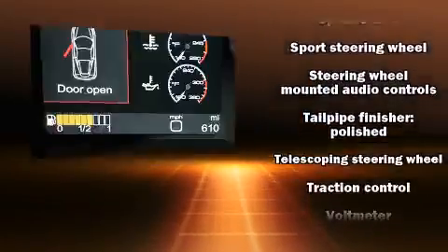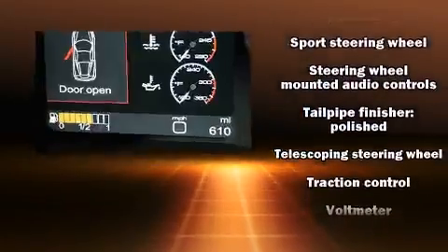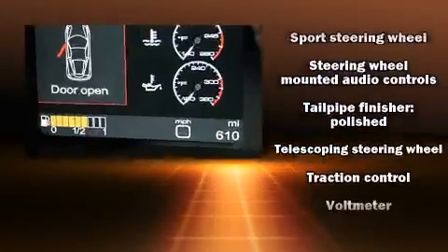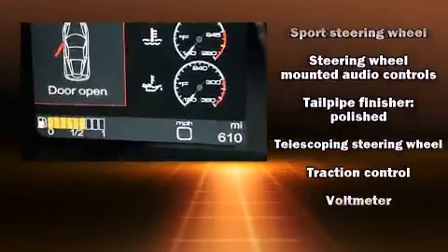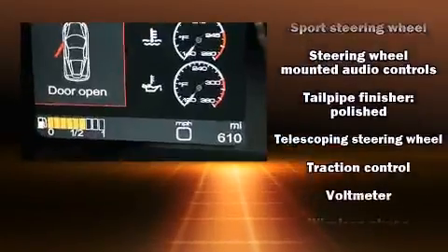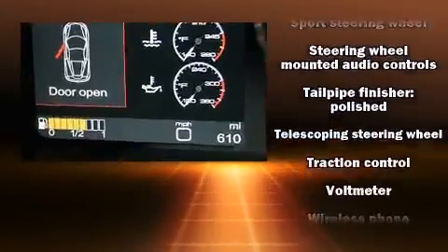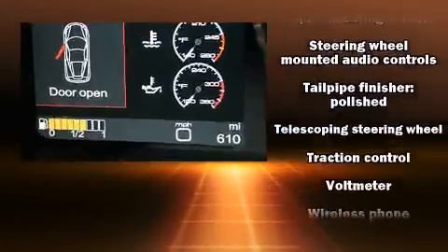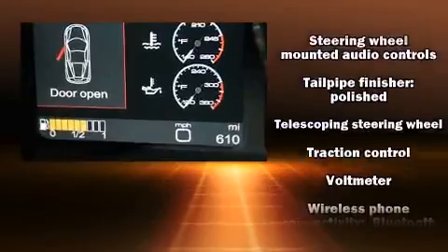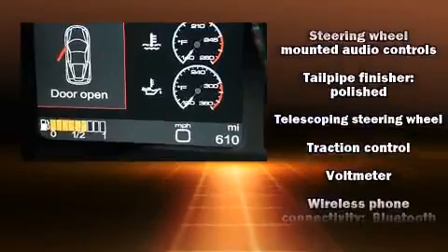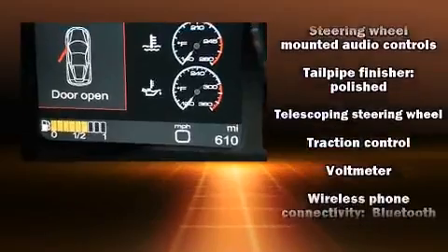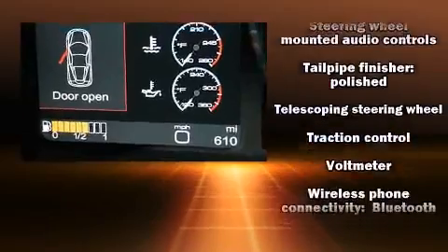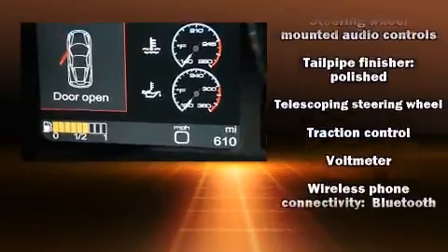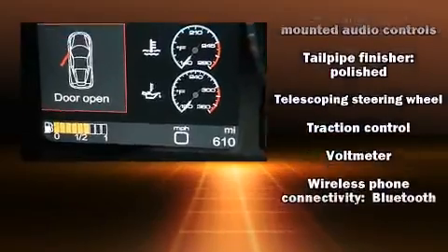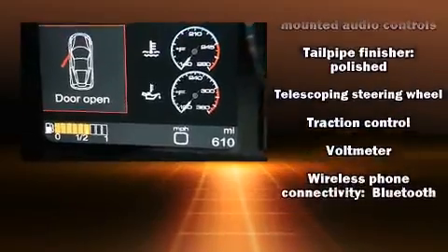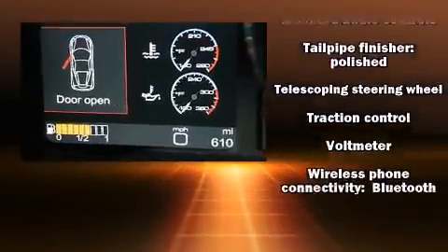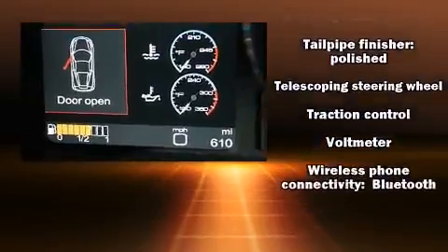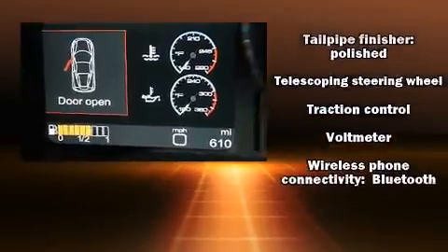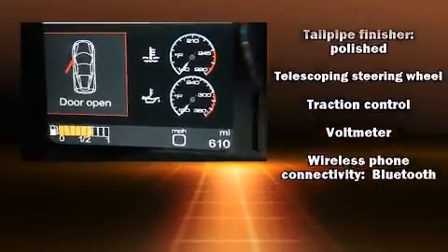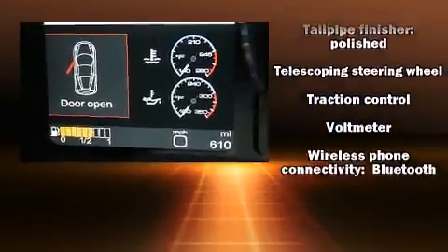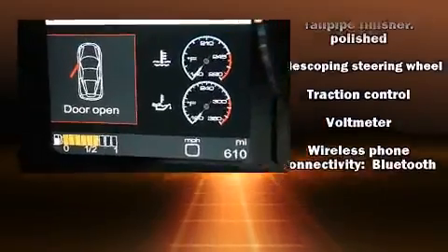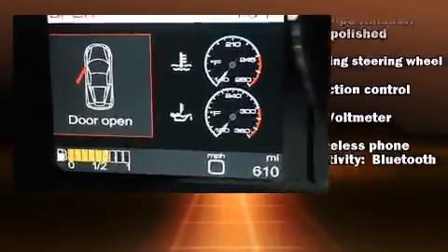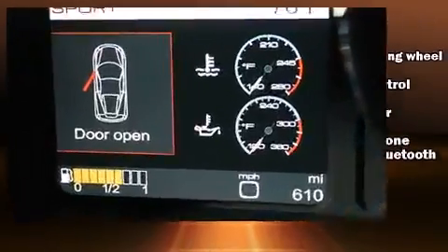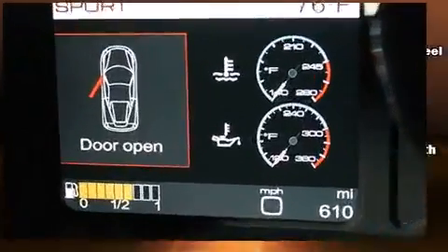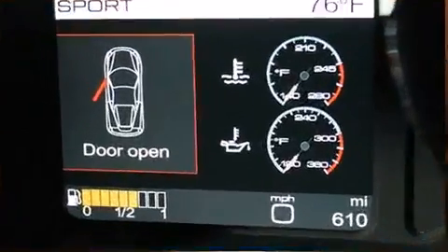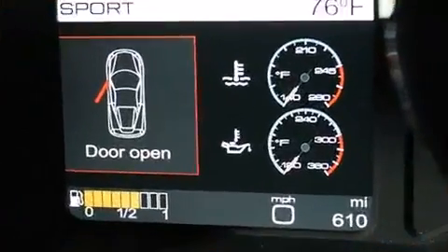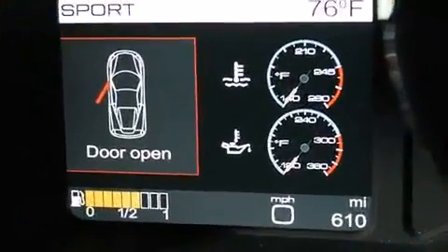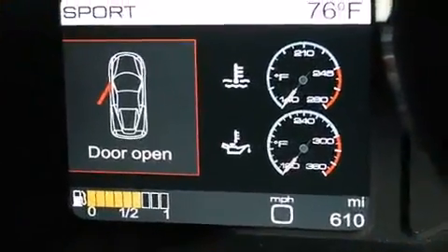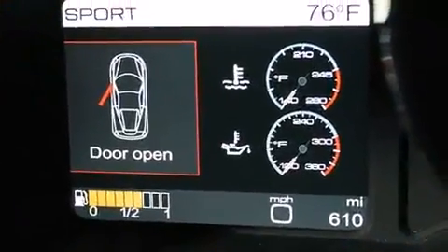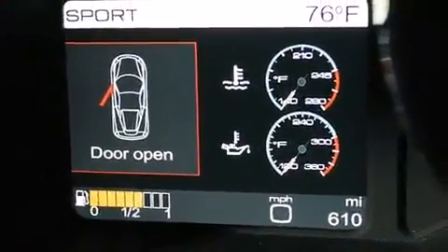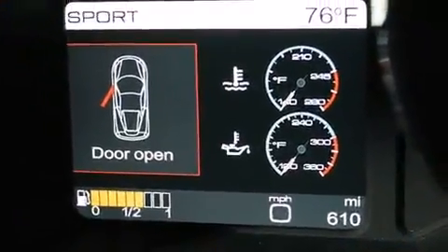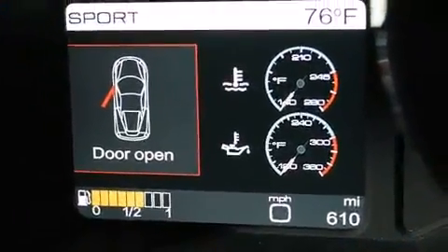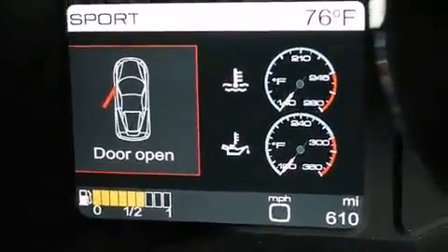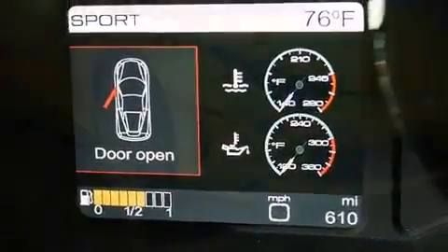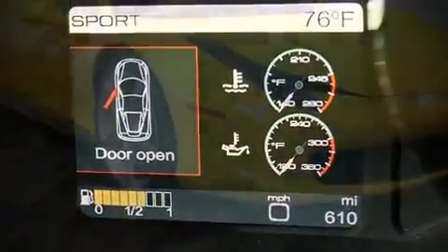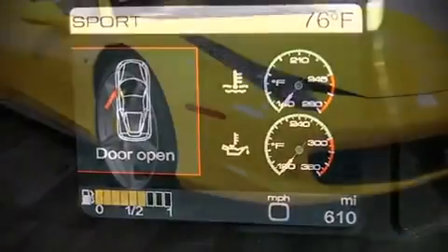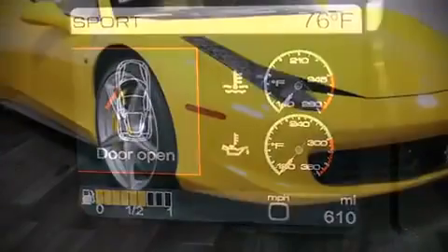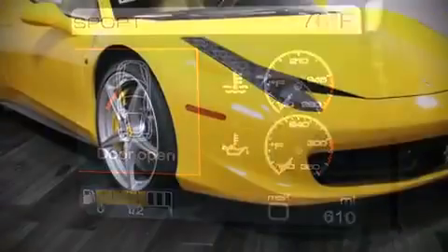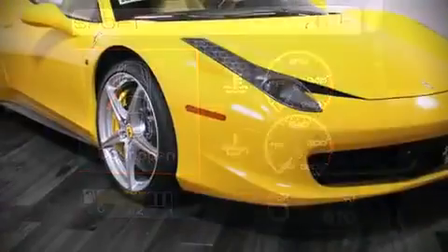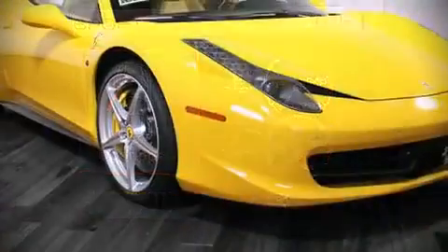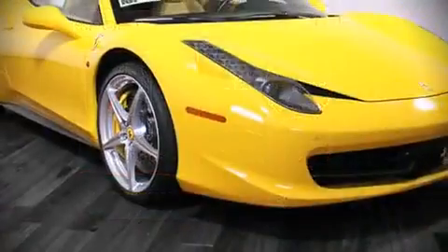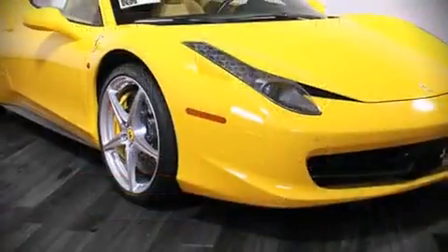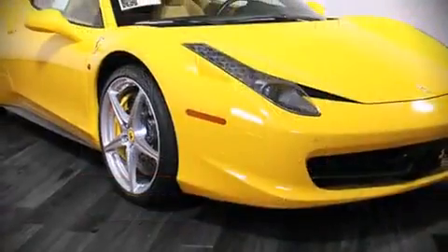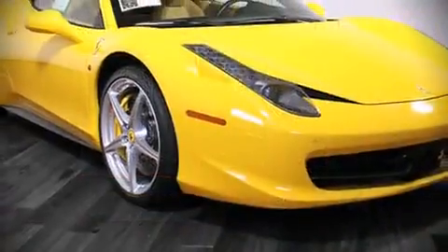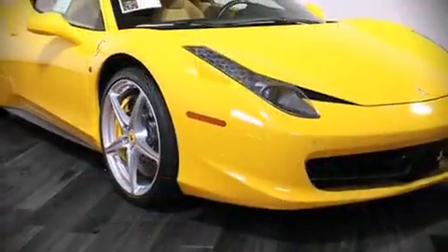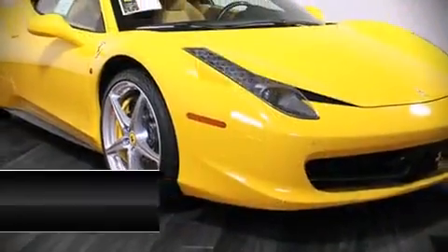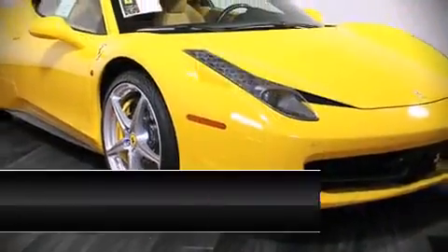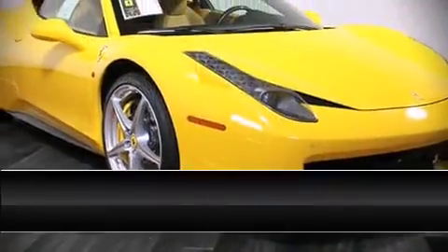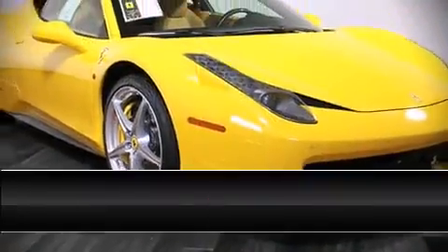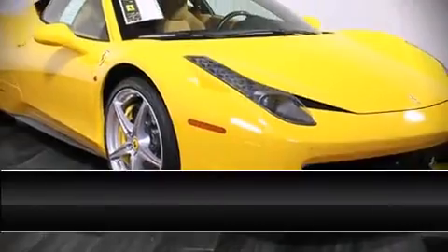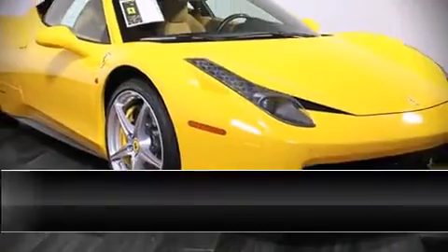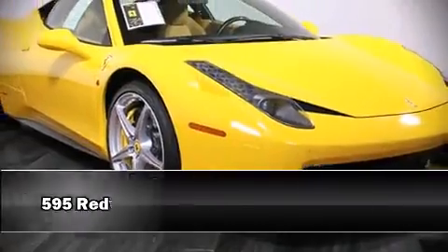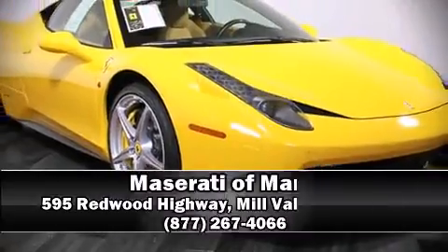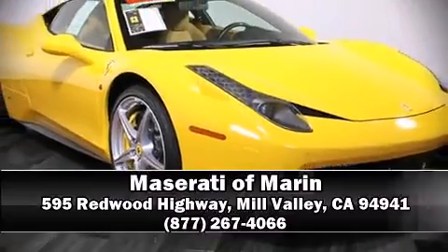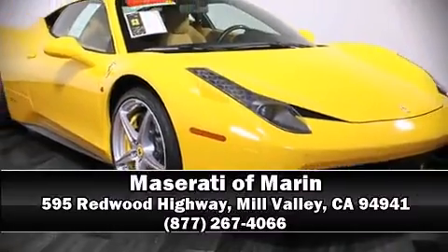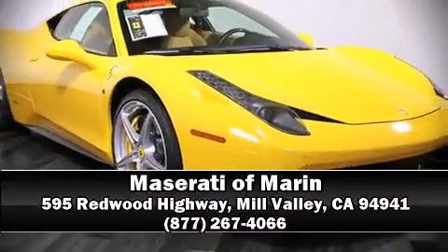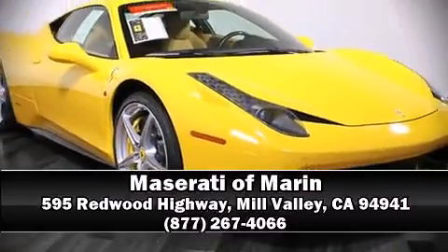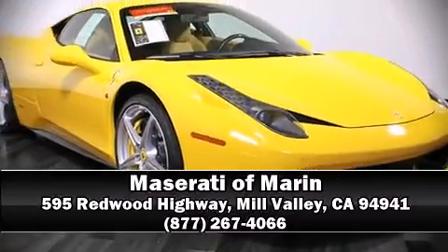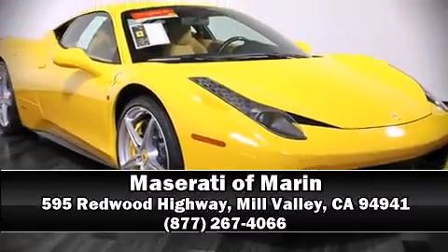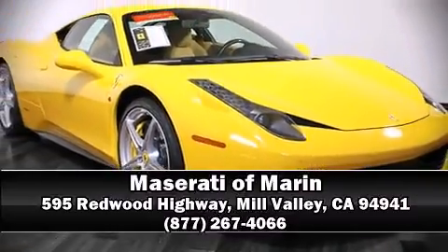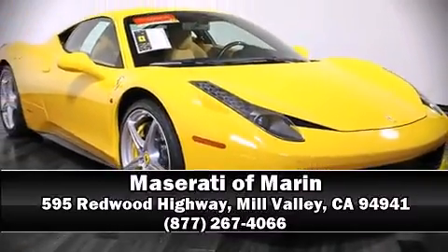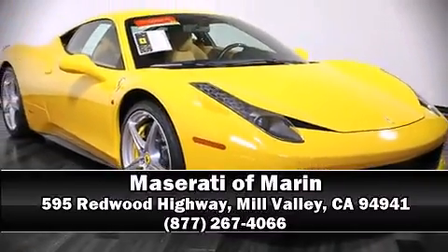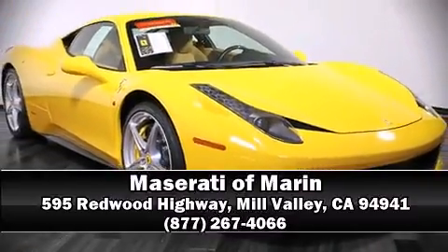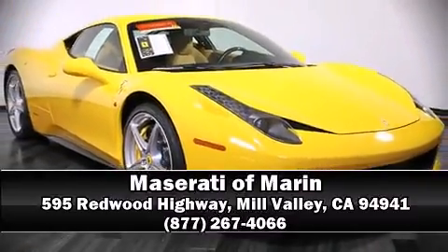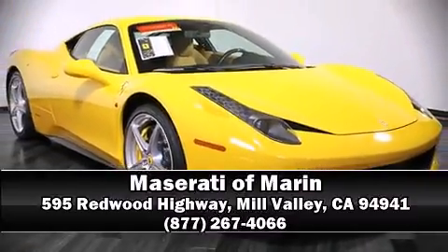This vehicle has achieved certified pre-owned status by passing a comprehensive certification process. Stop by our dealership or give us a call for more information.